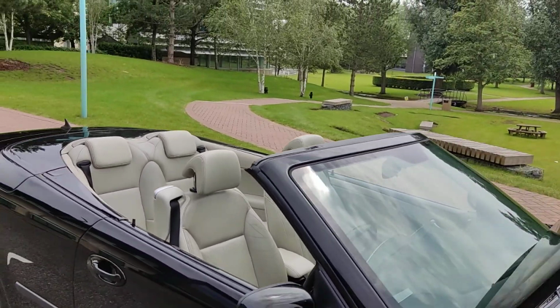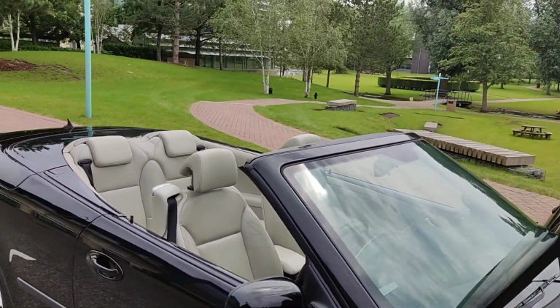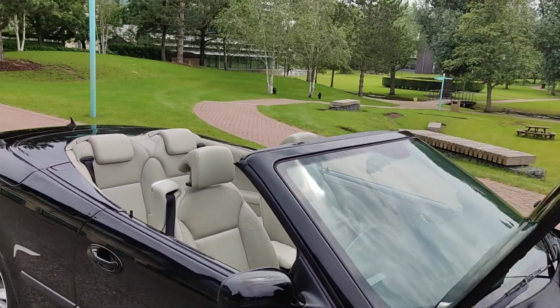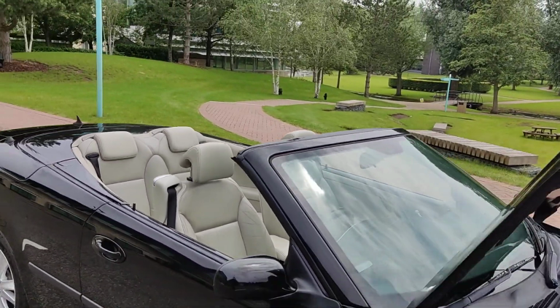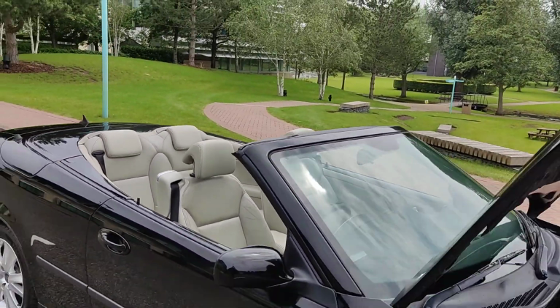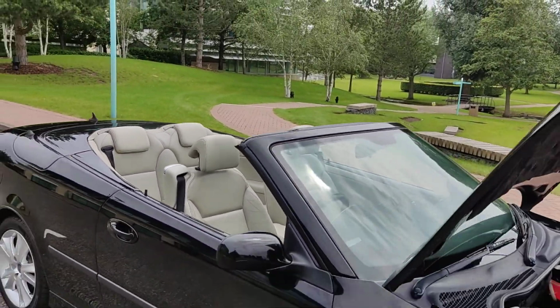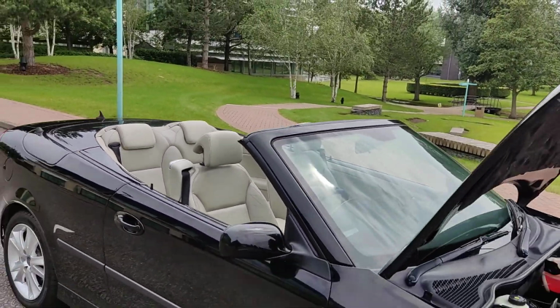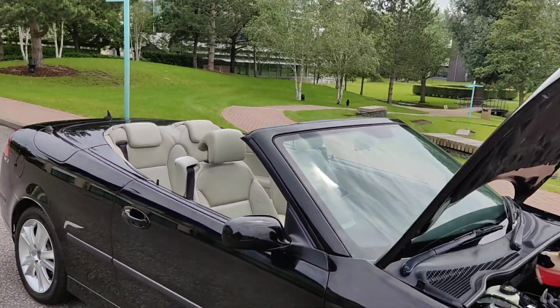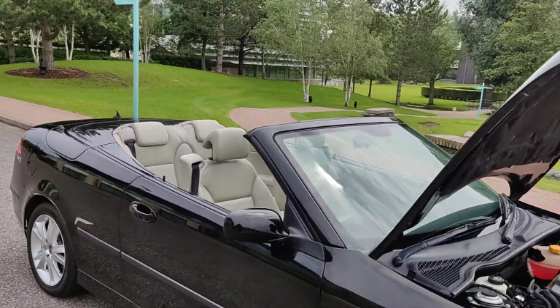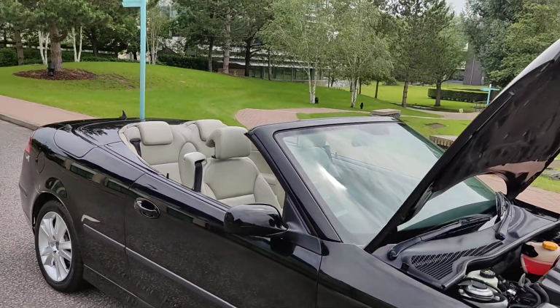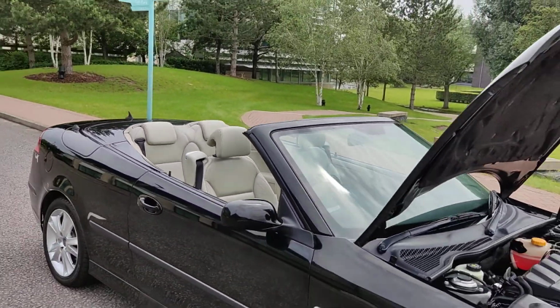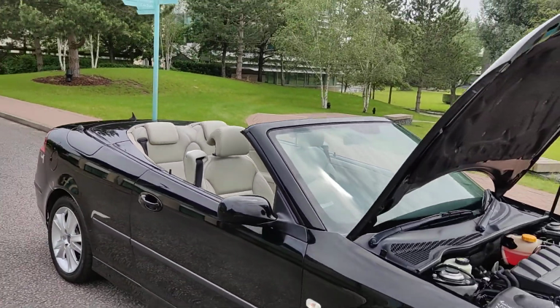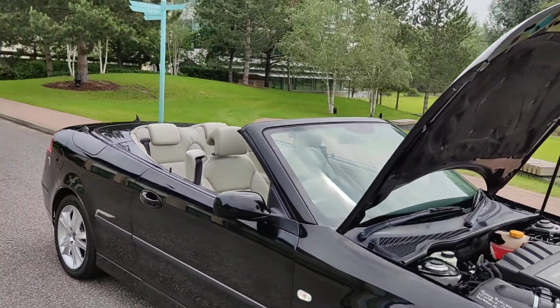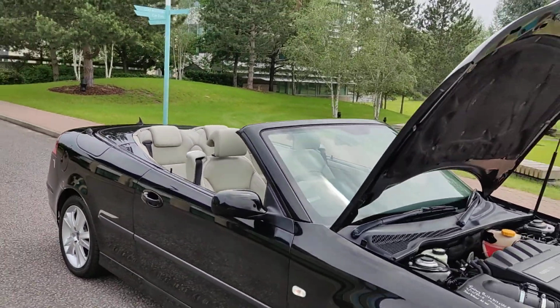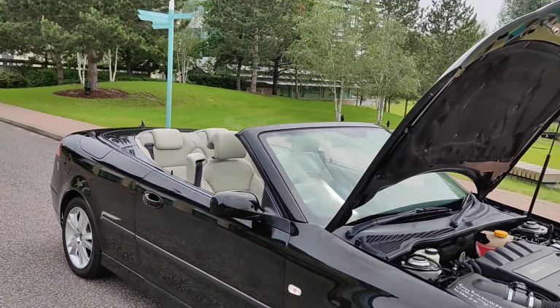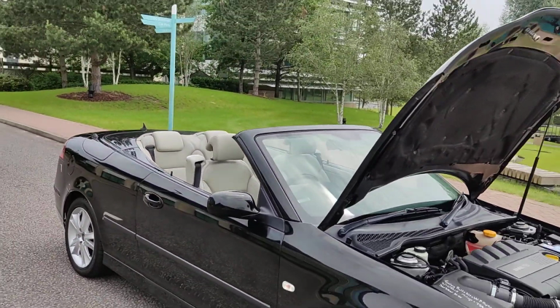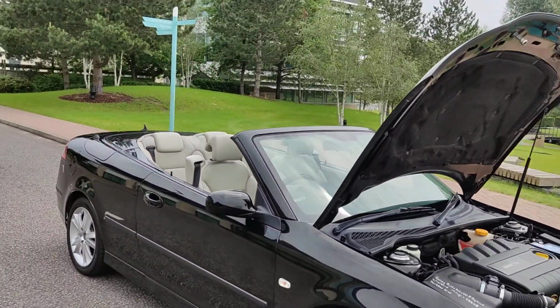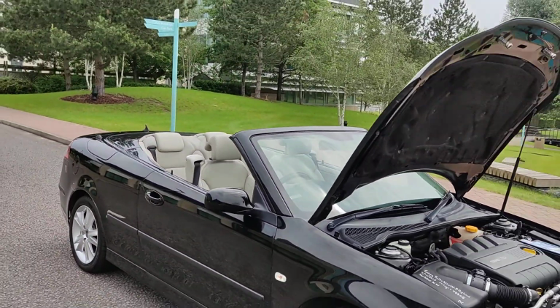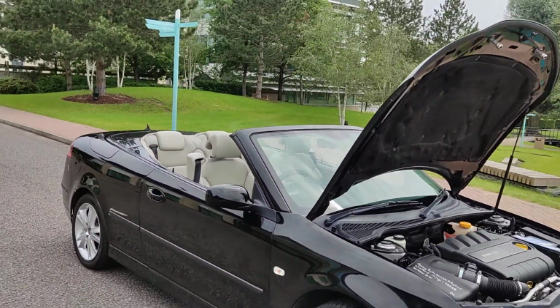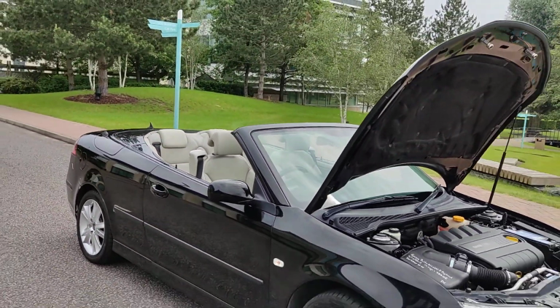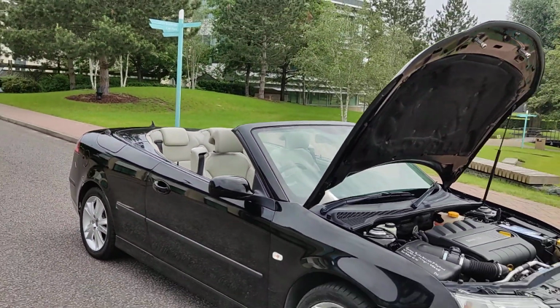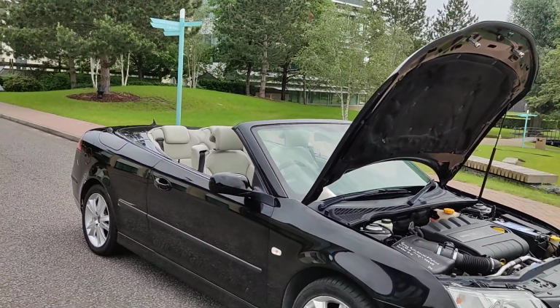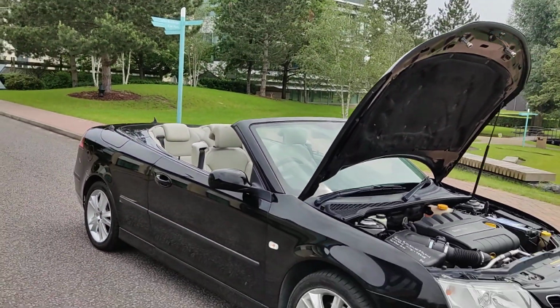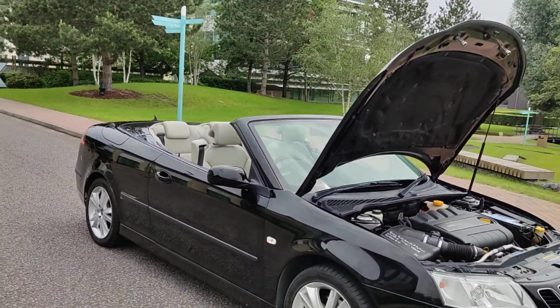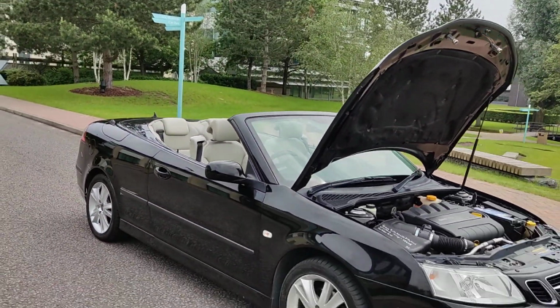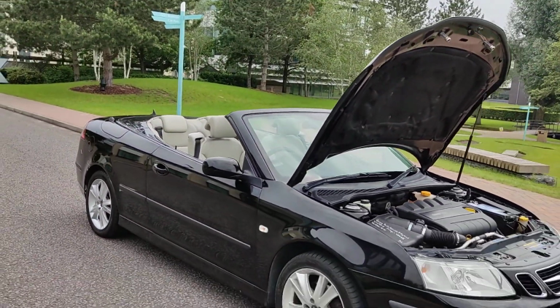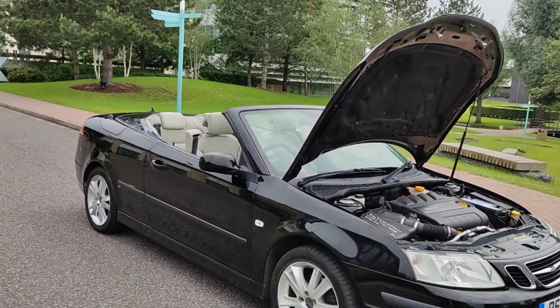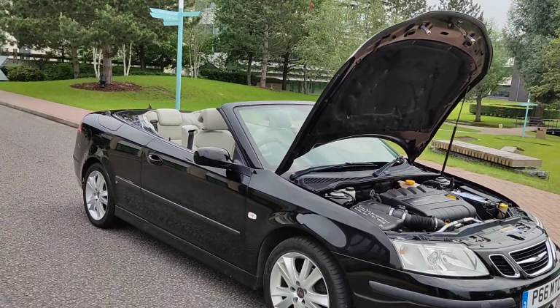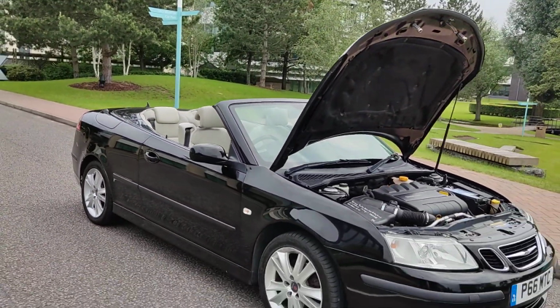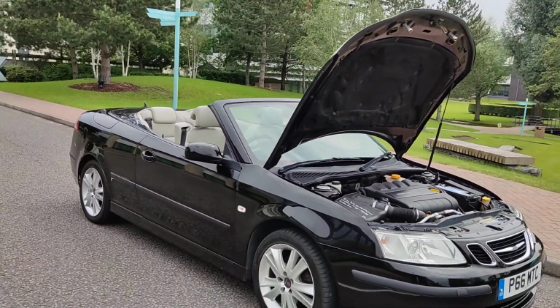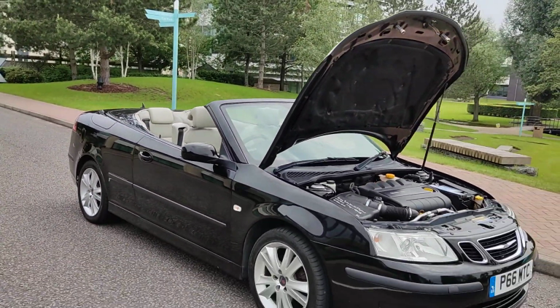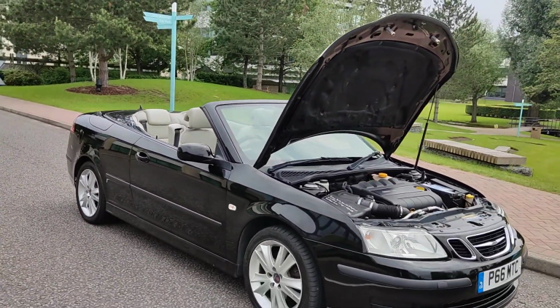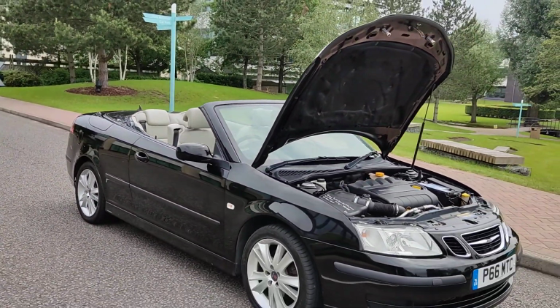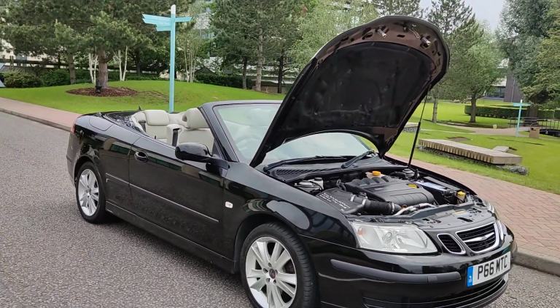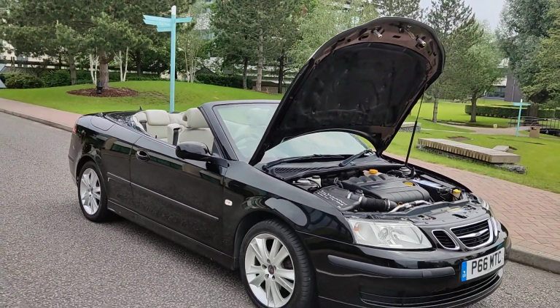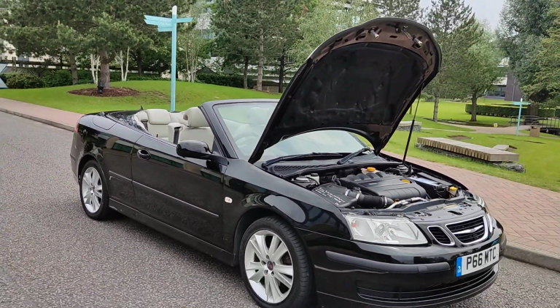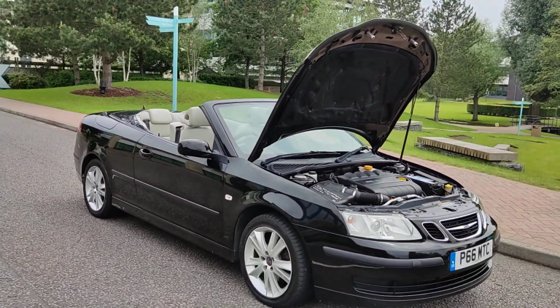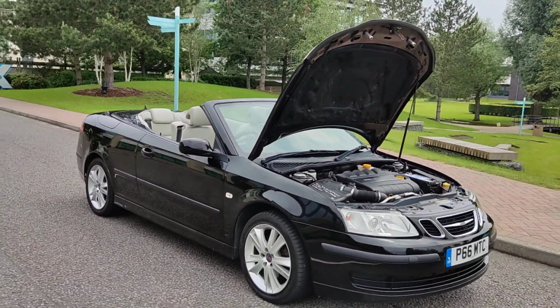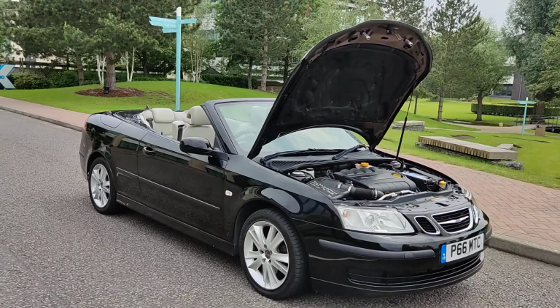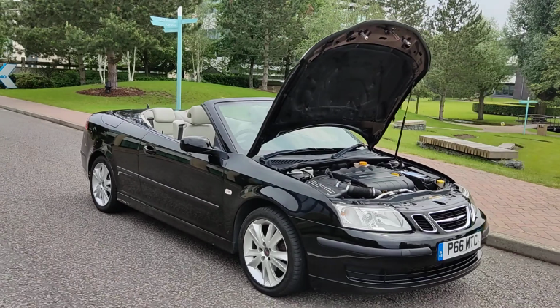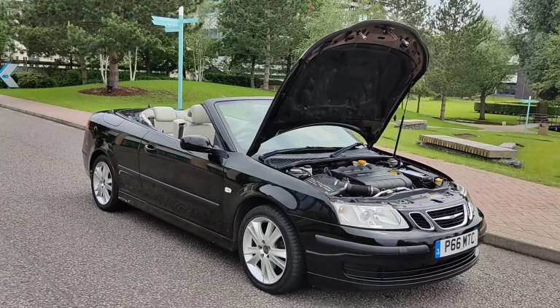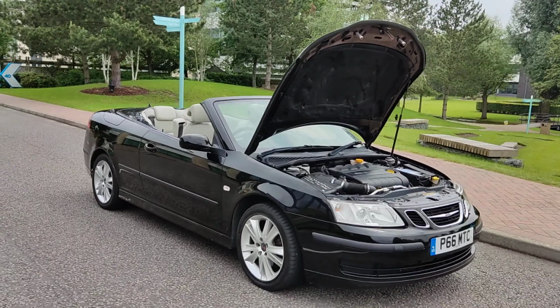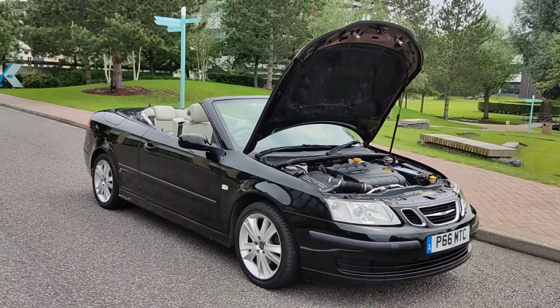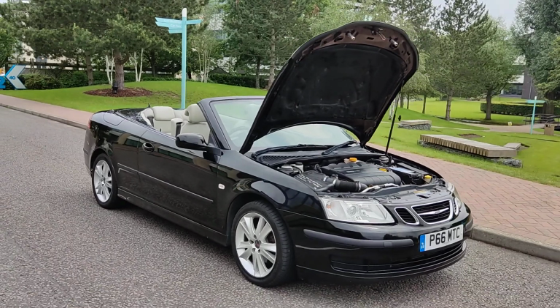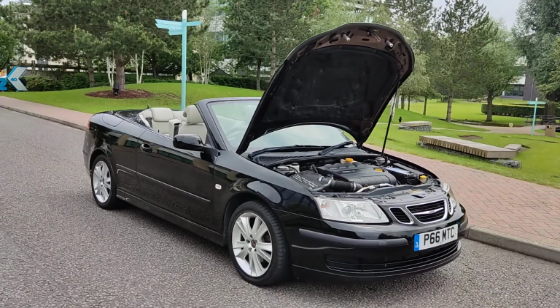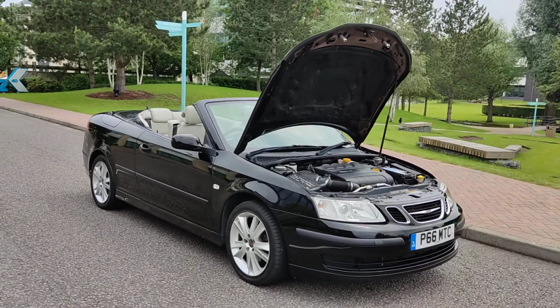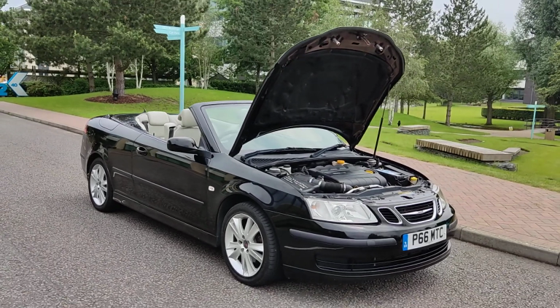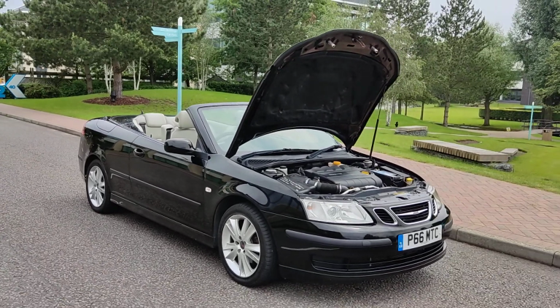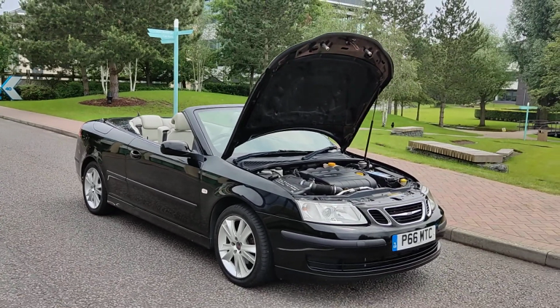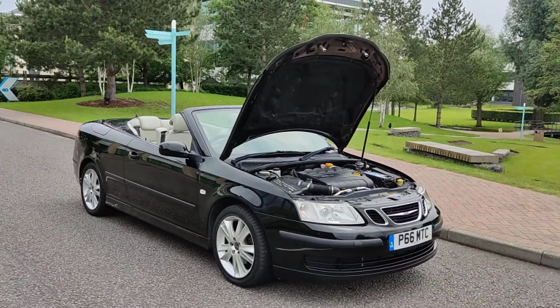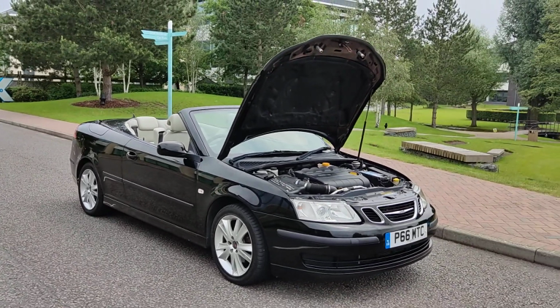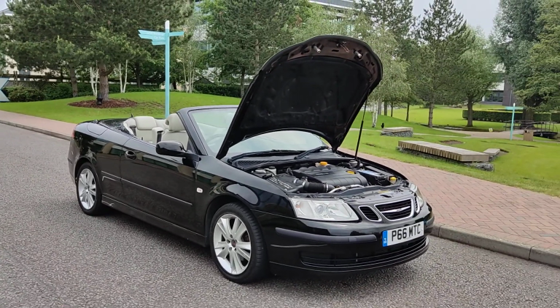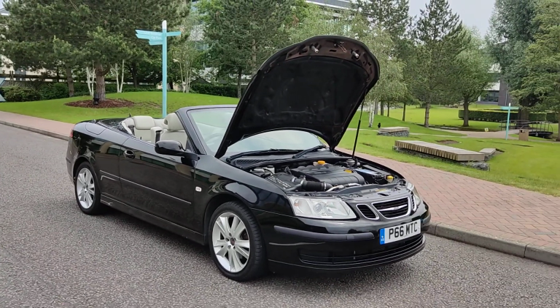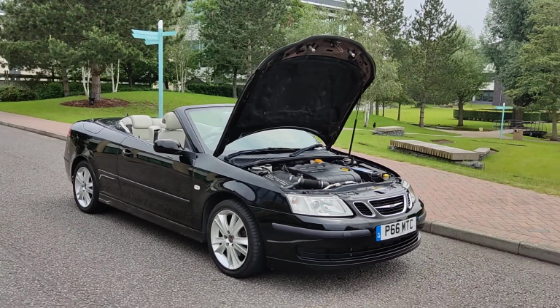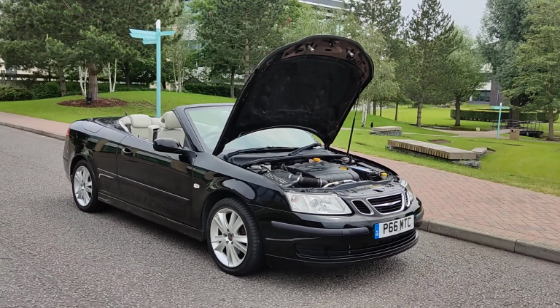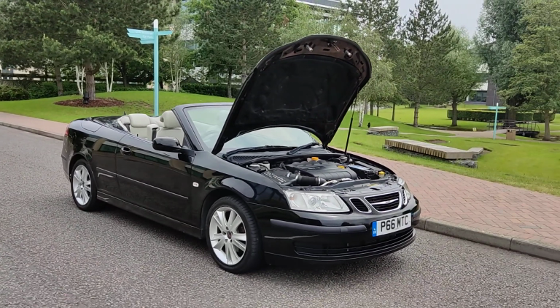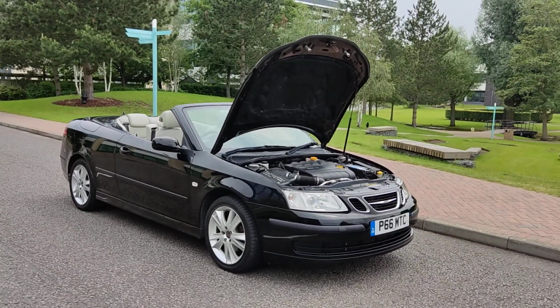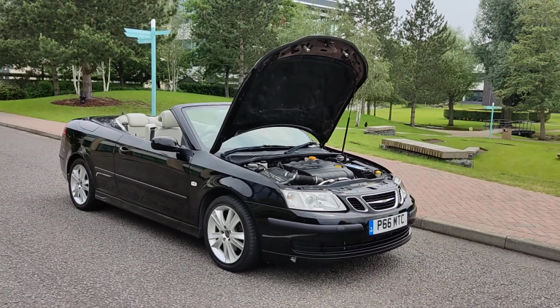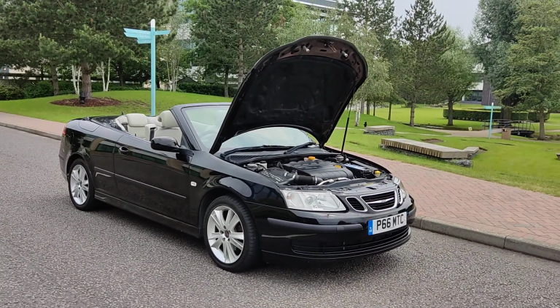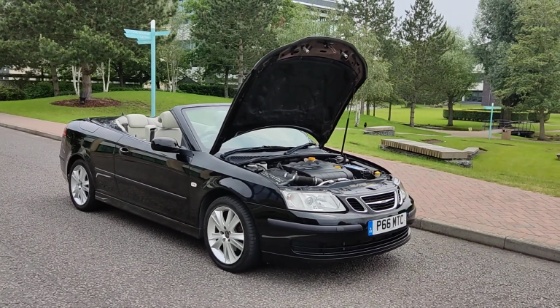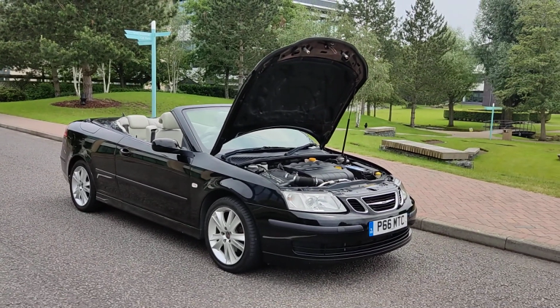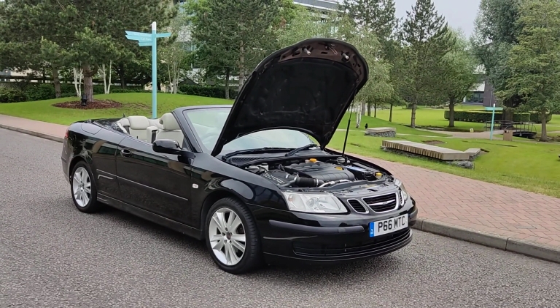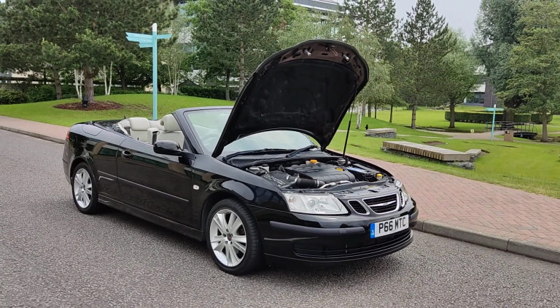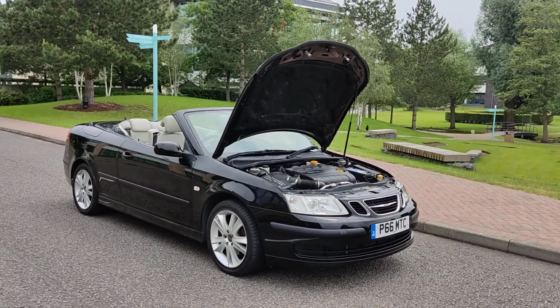If you need any other information about this car, please do not hesitate to contact FAKE RD is limited. Thank you.